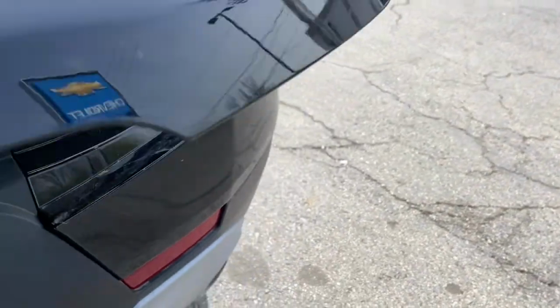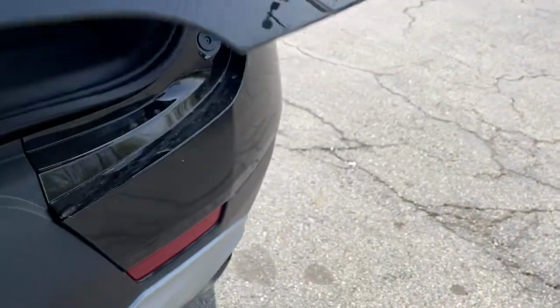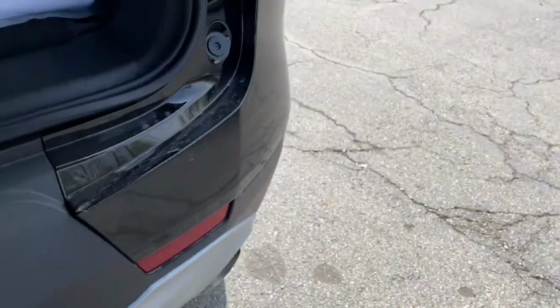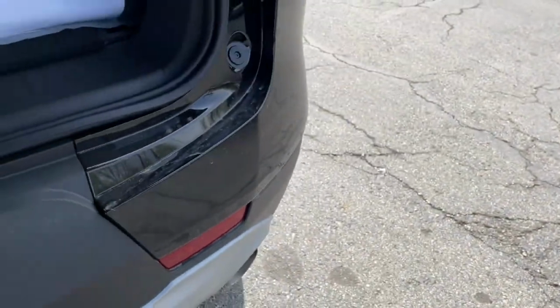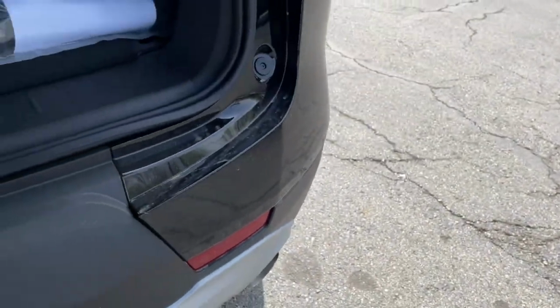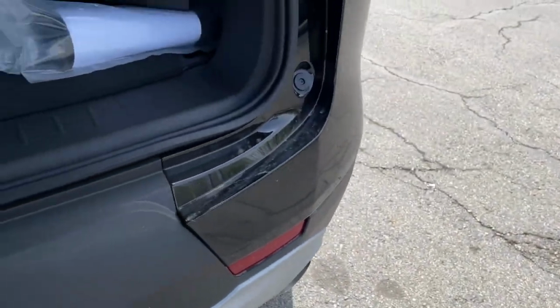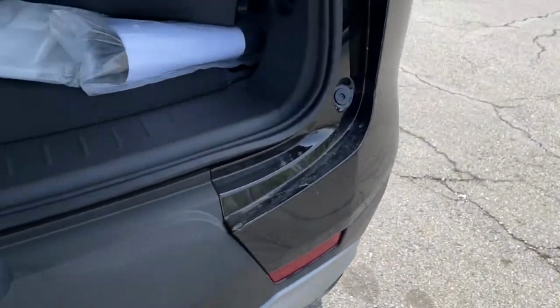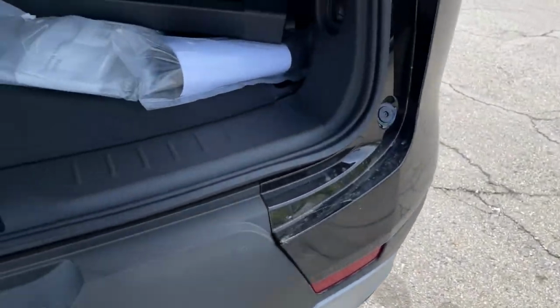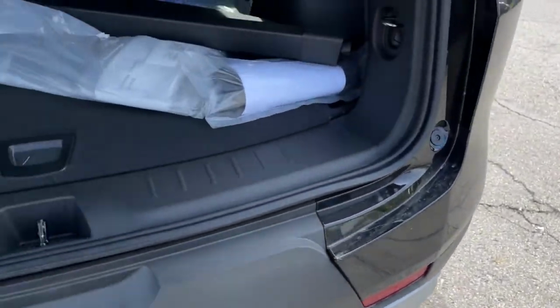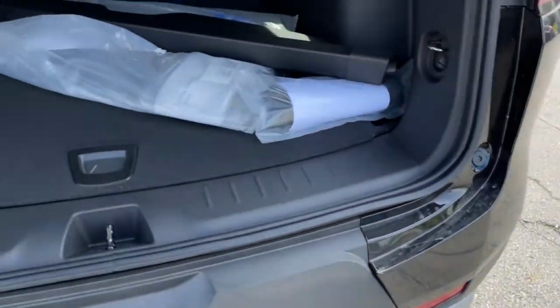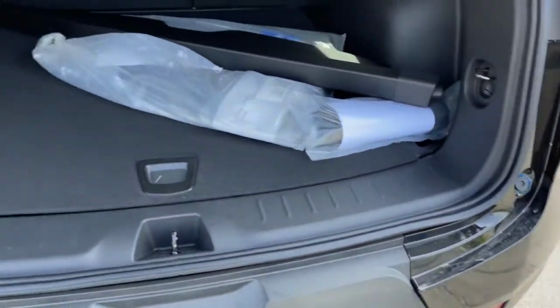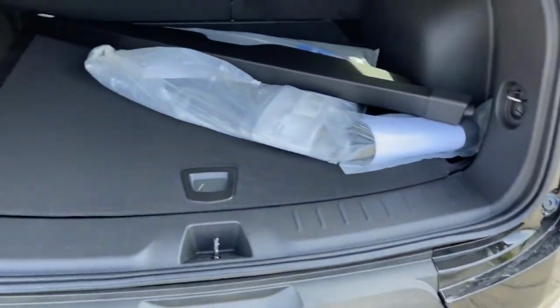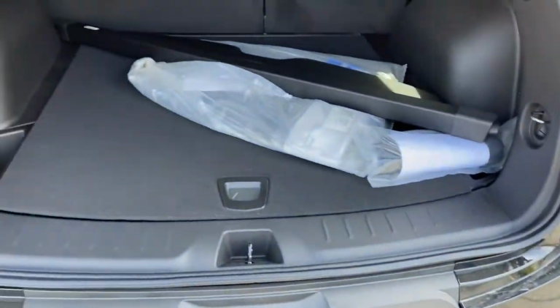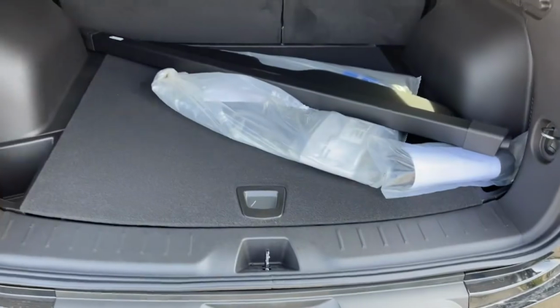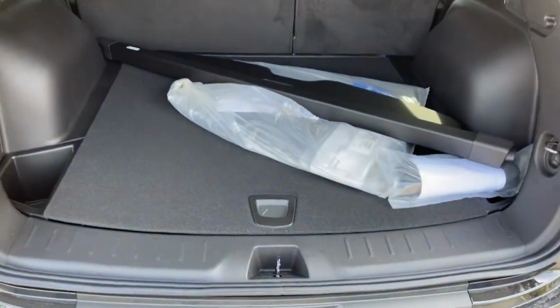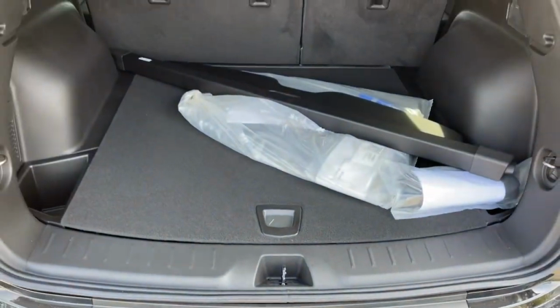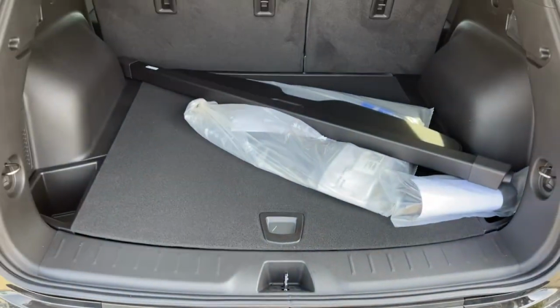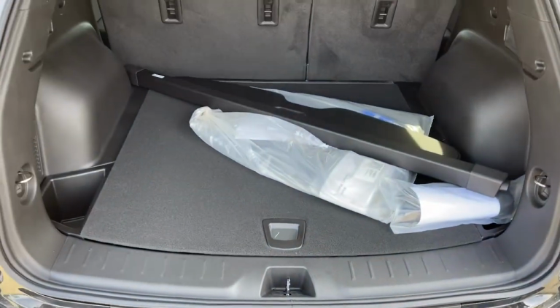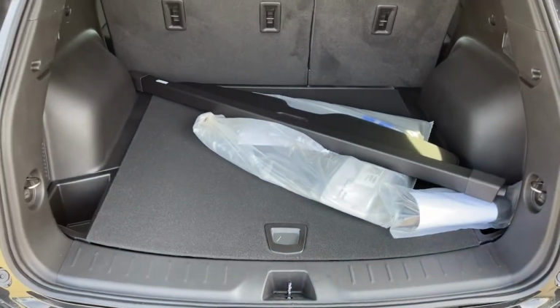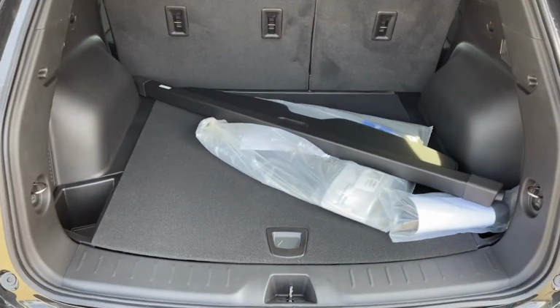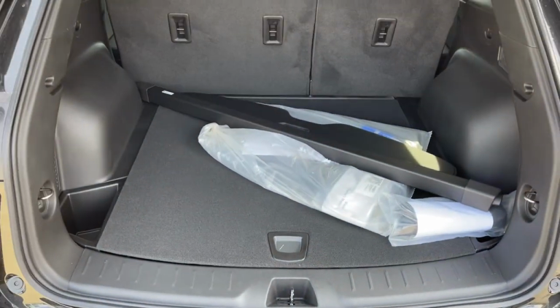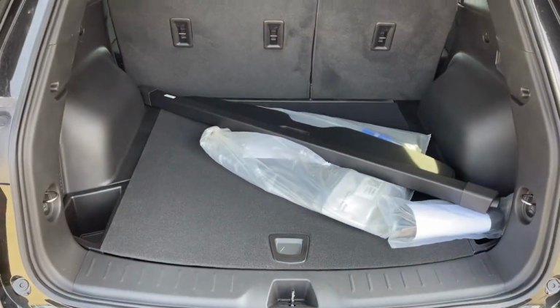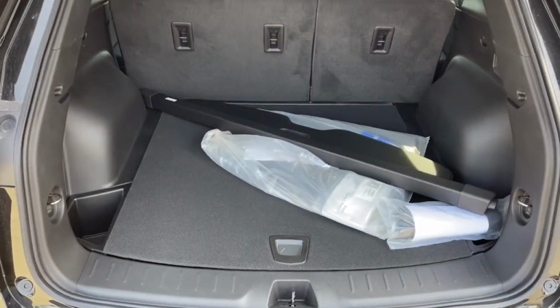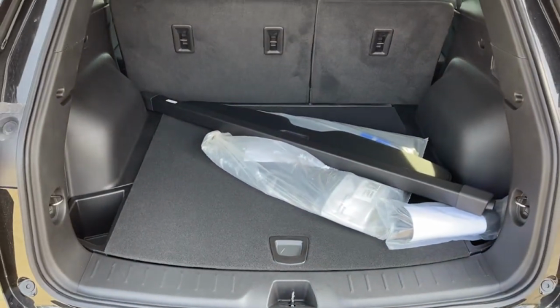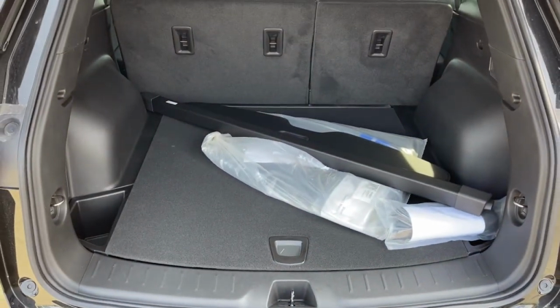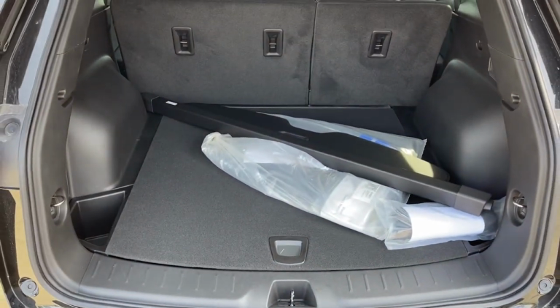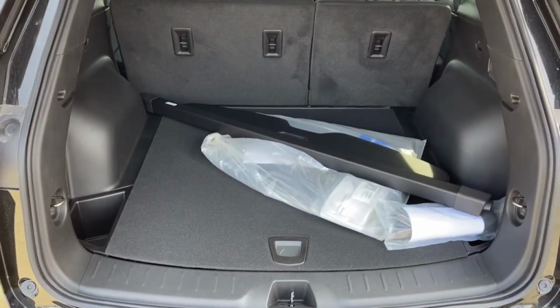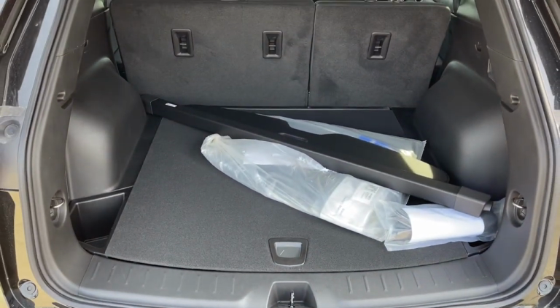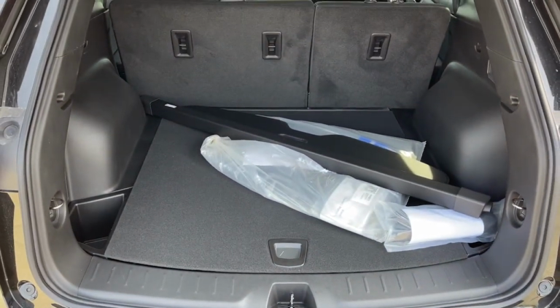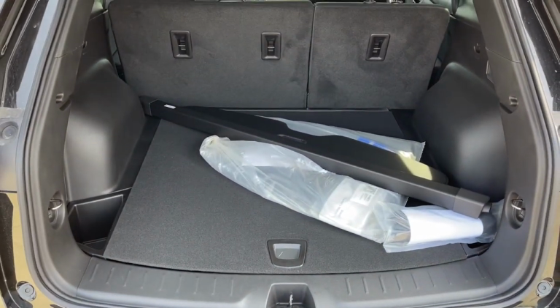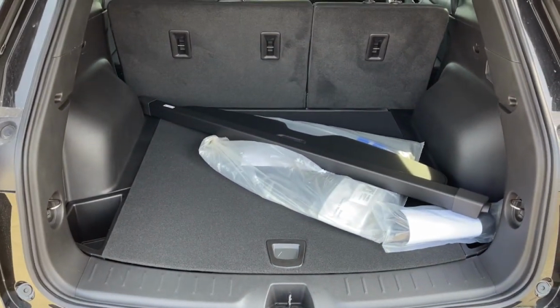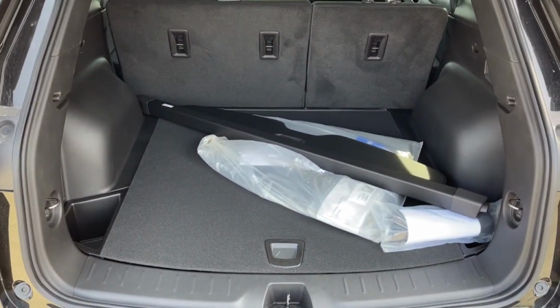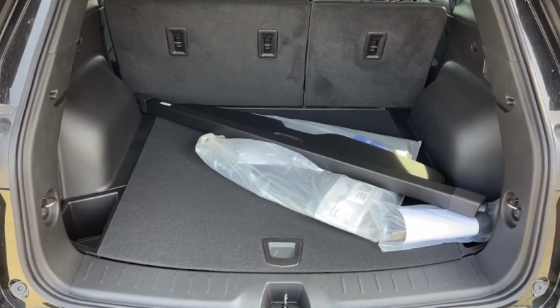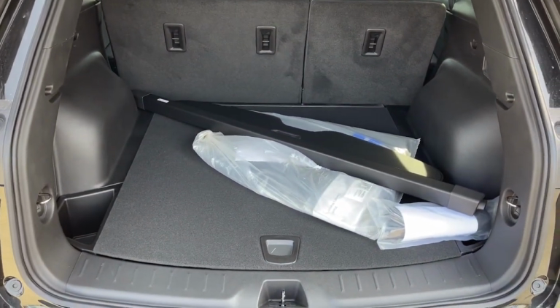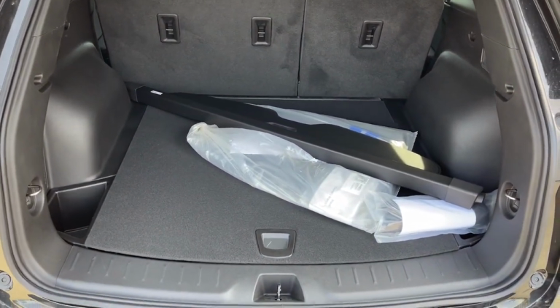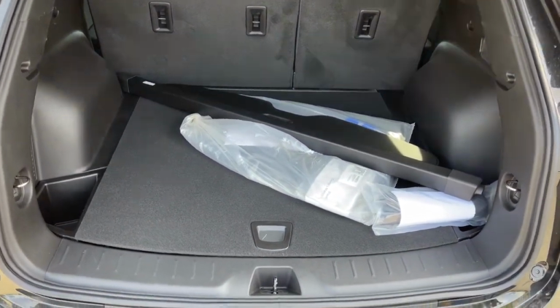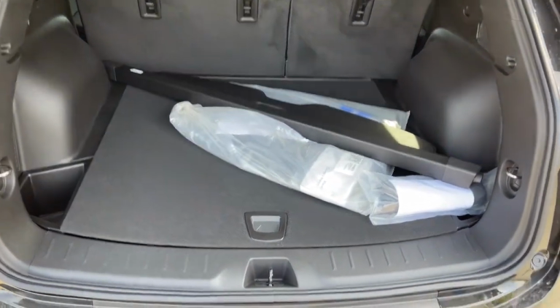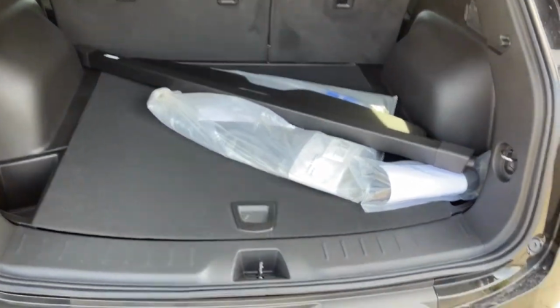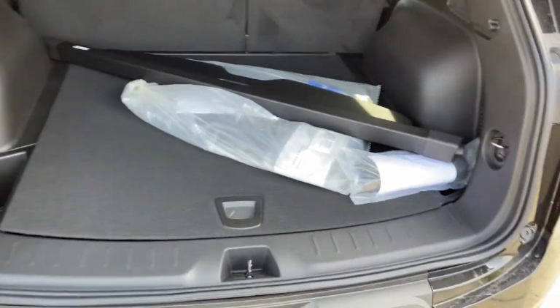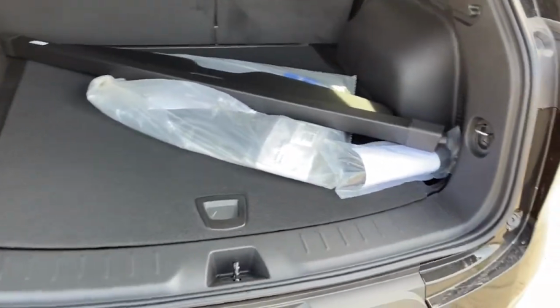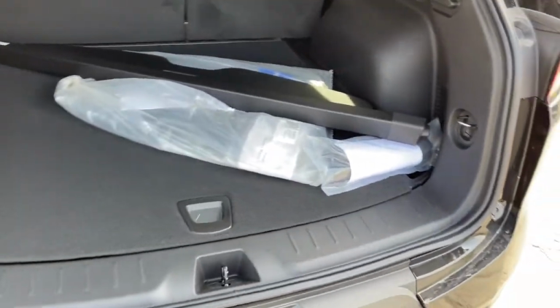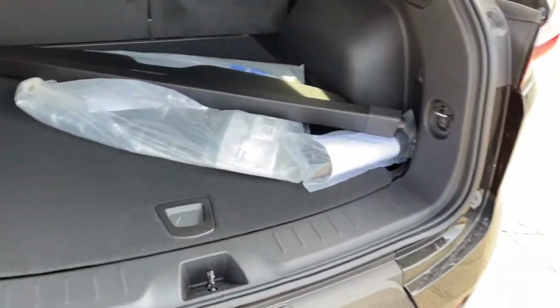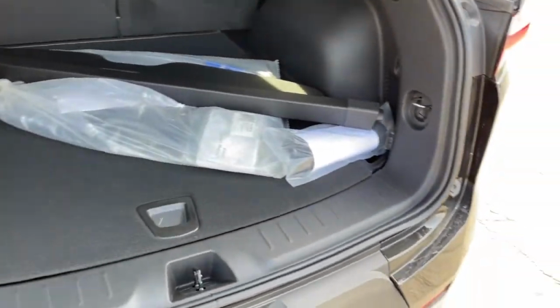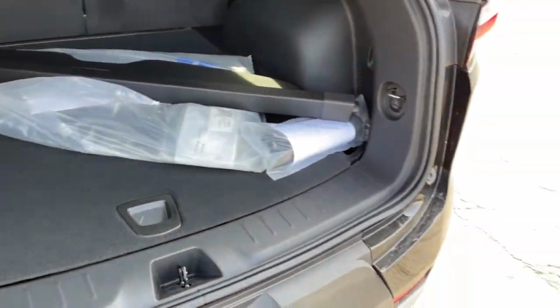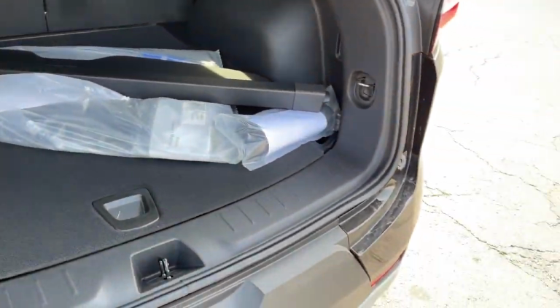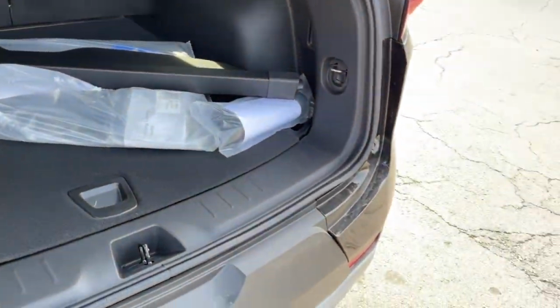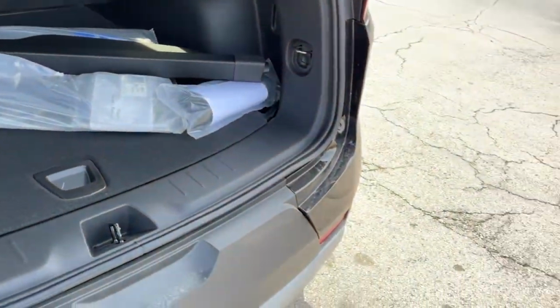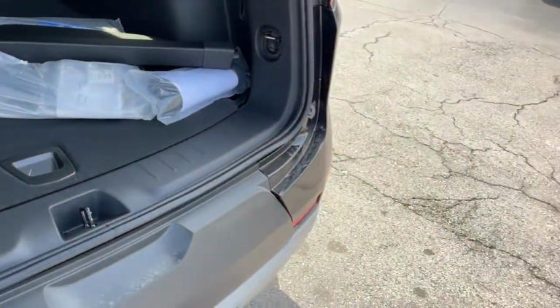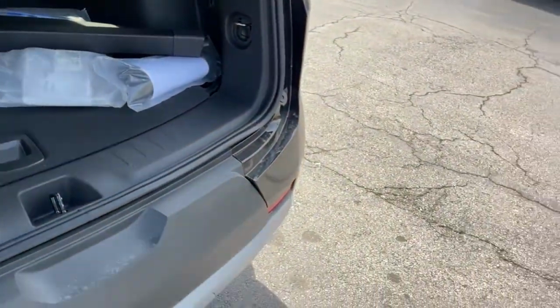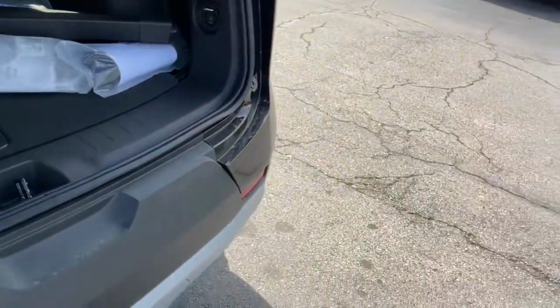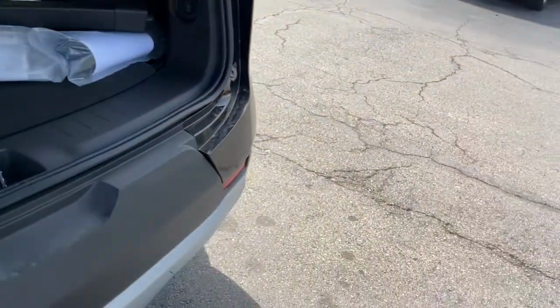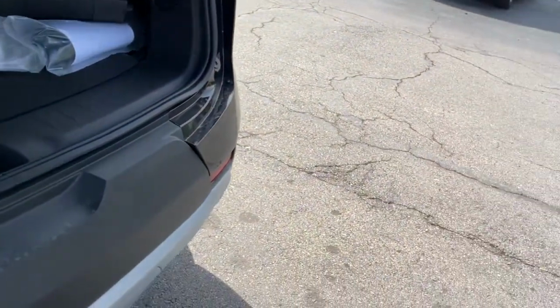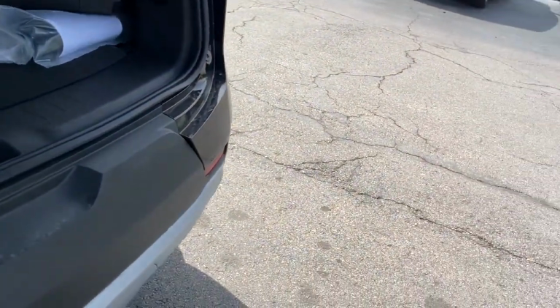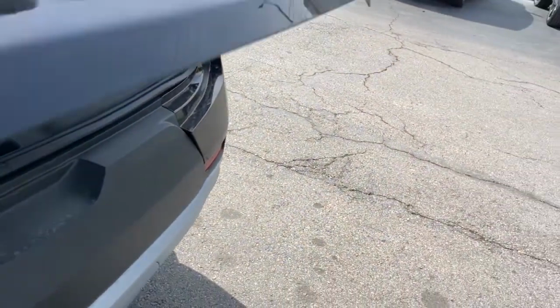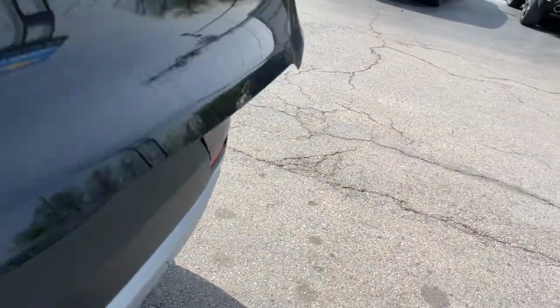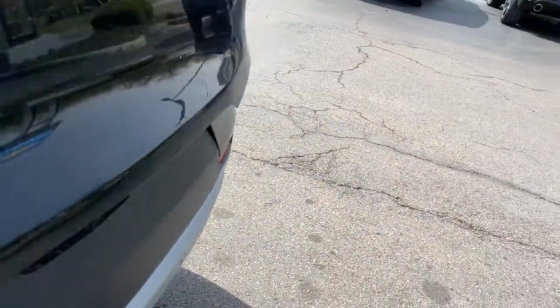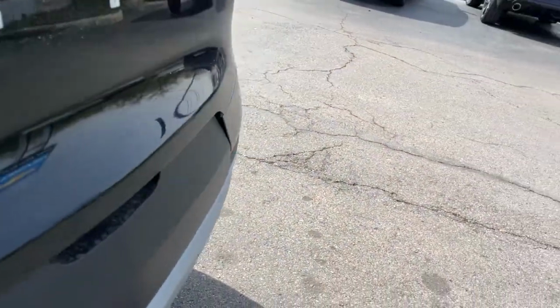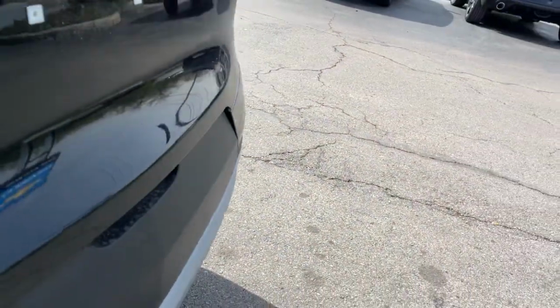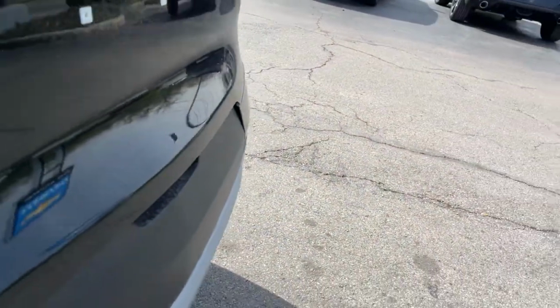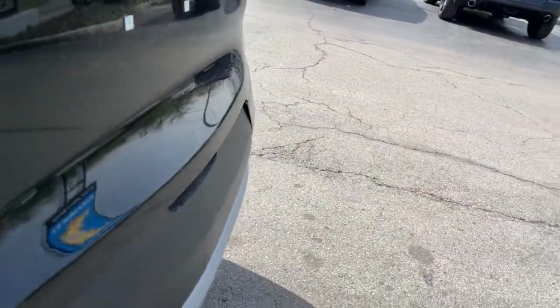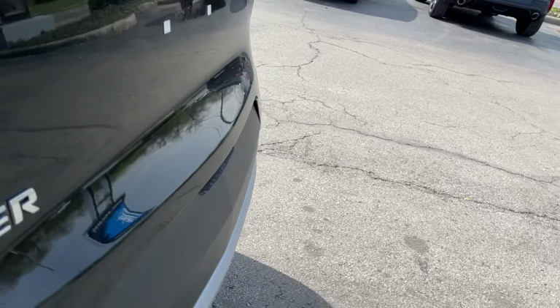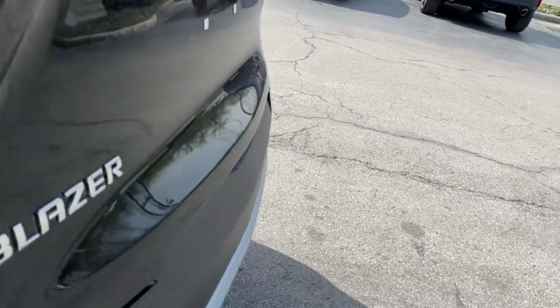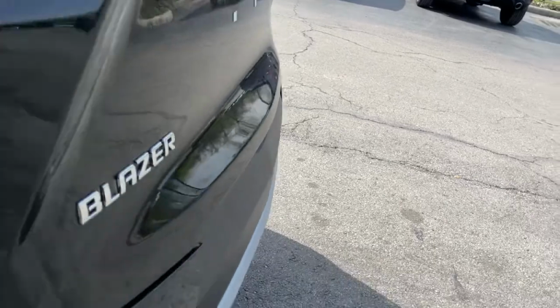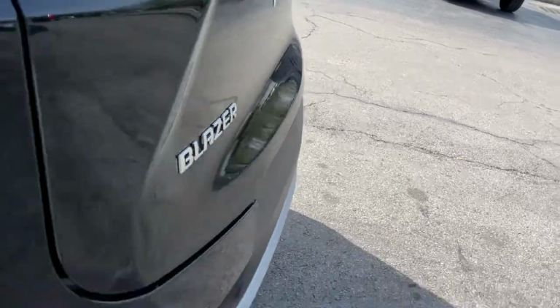Satellite radio, Bluetooth connection, aluminum wheels, multi-zone AC, power driver seat.